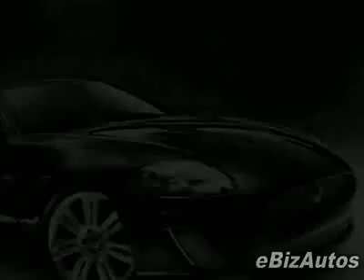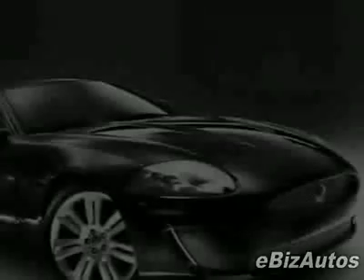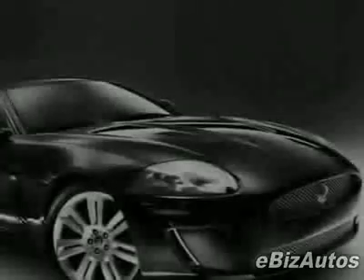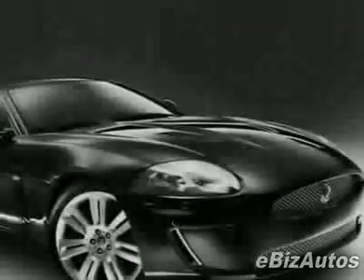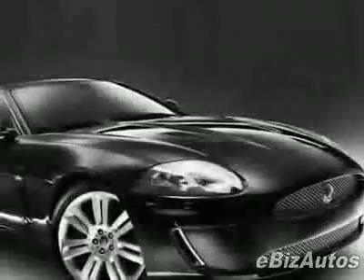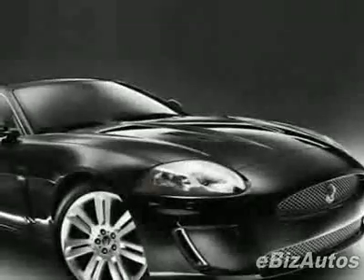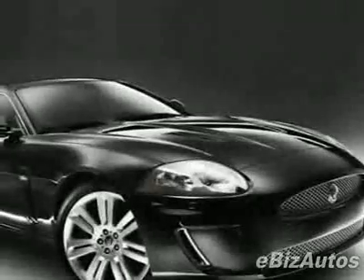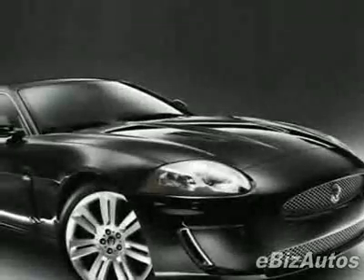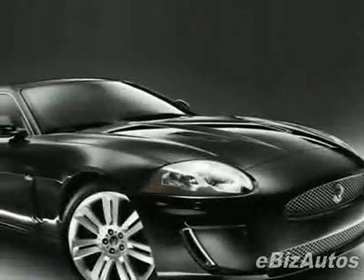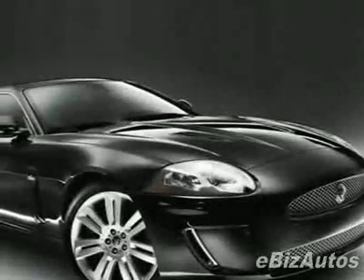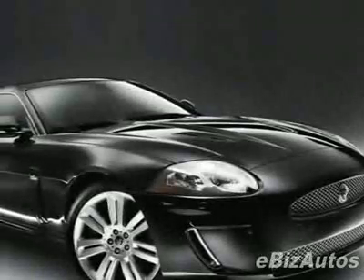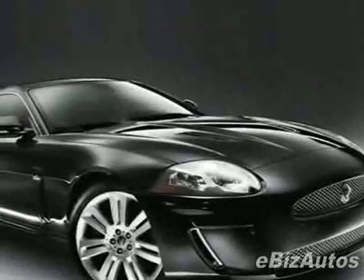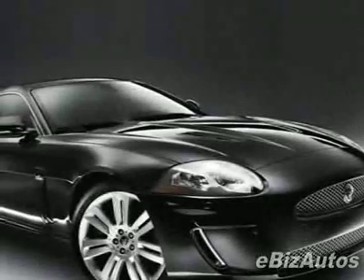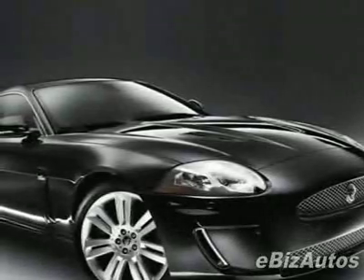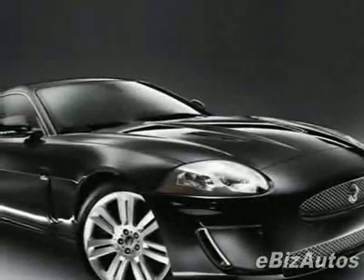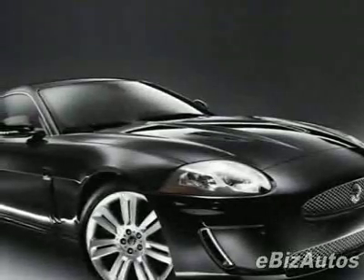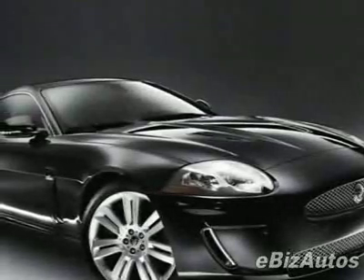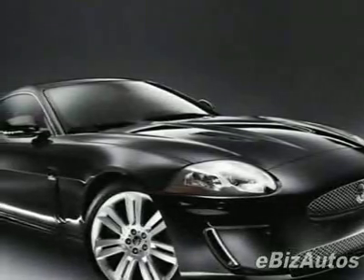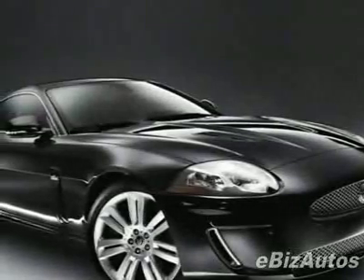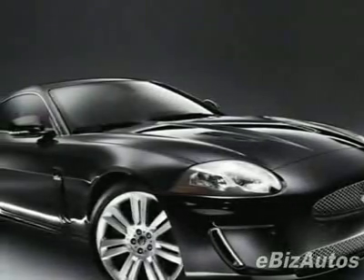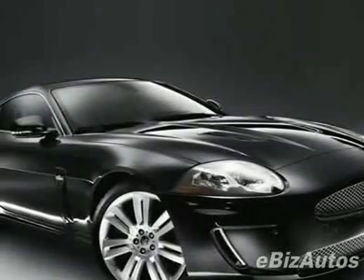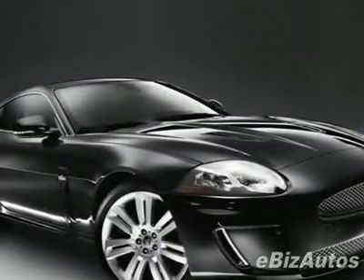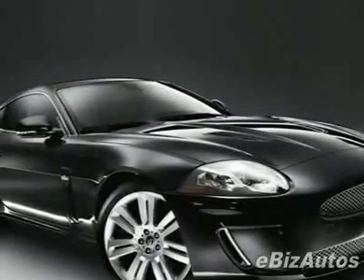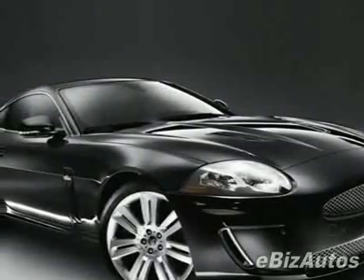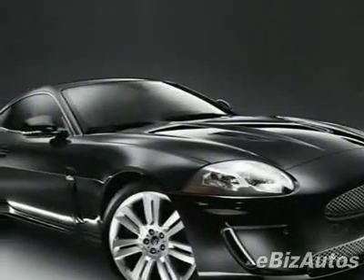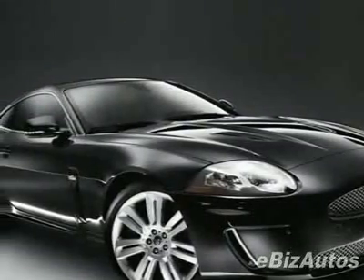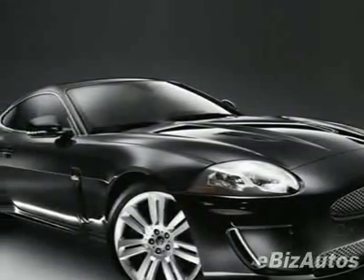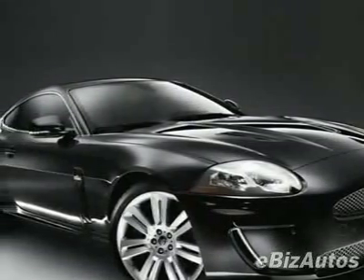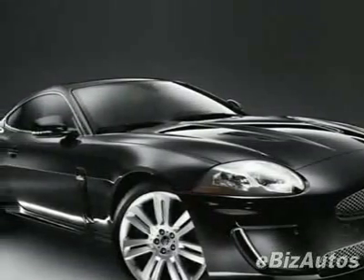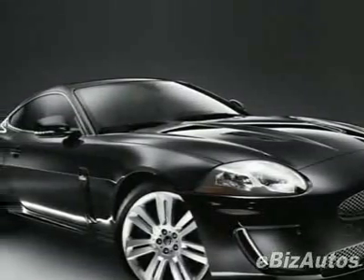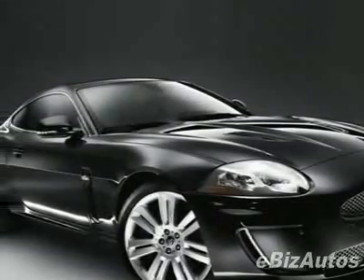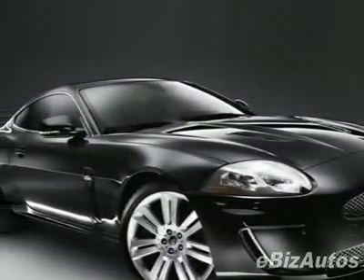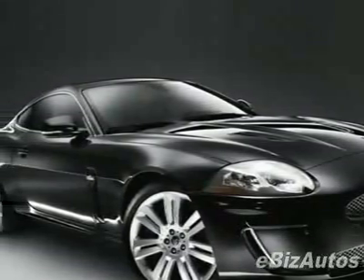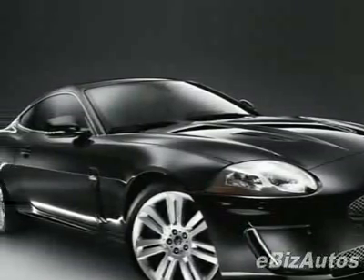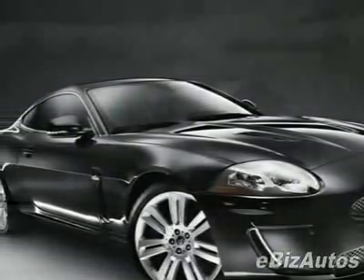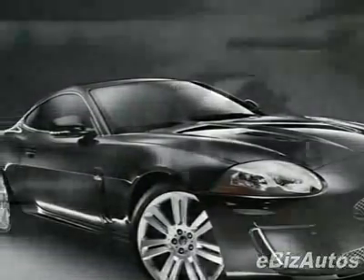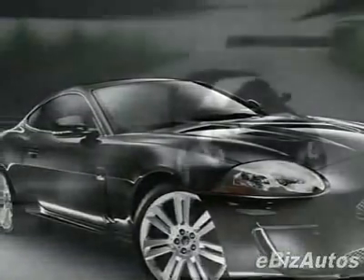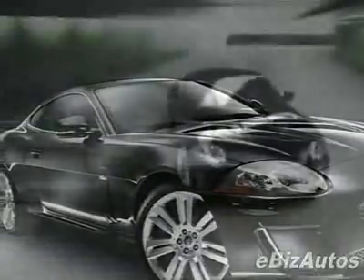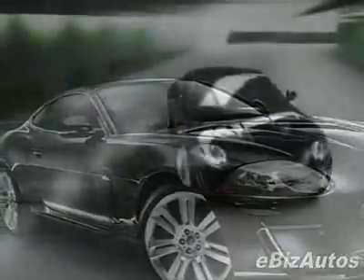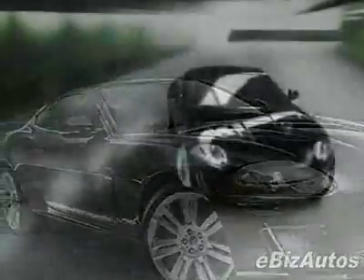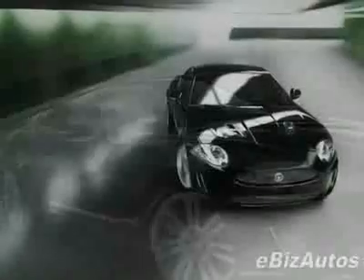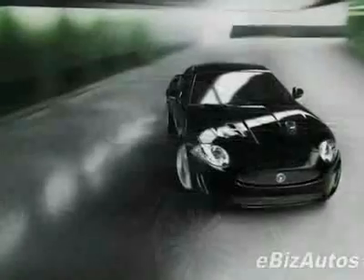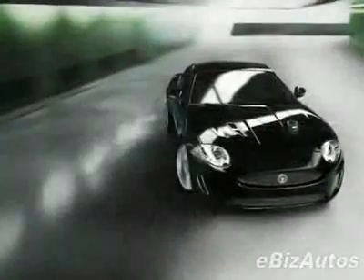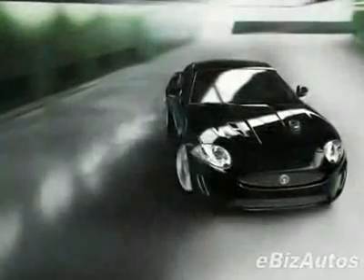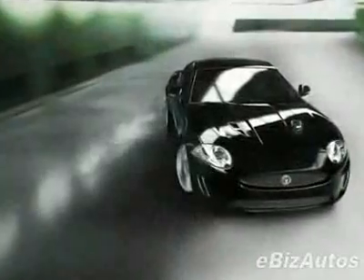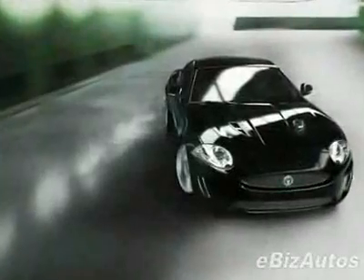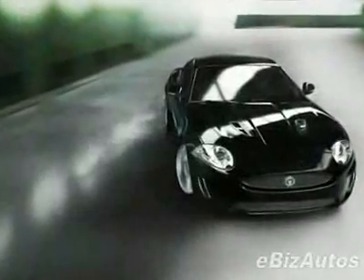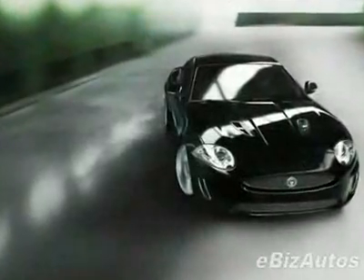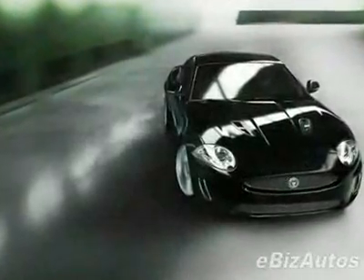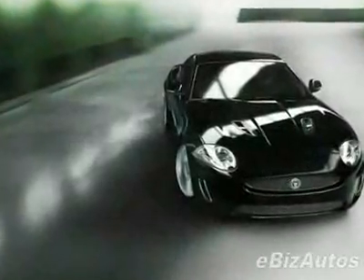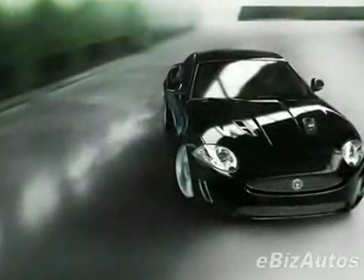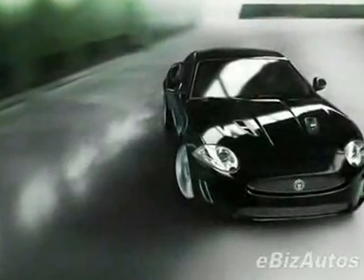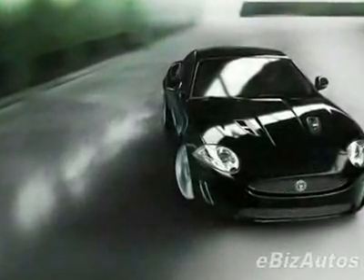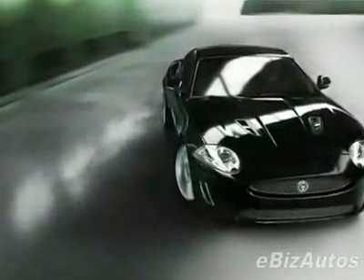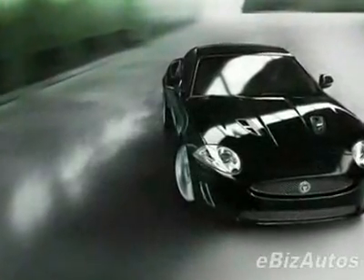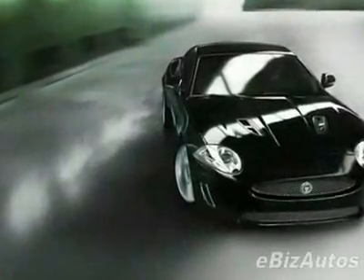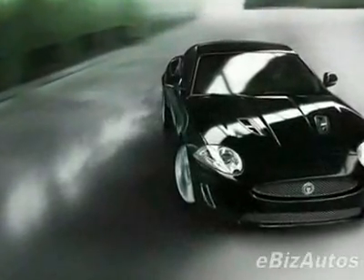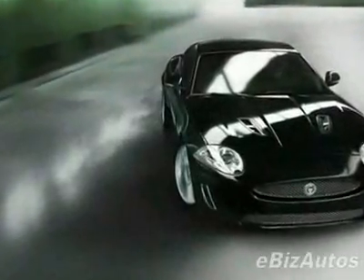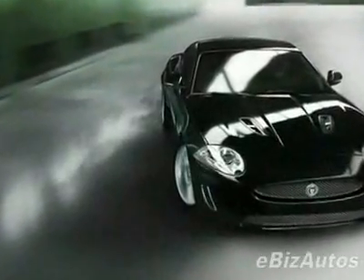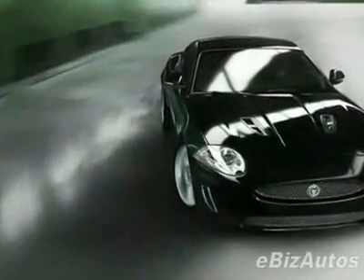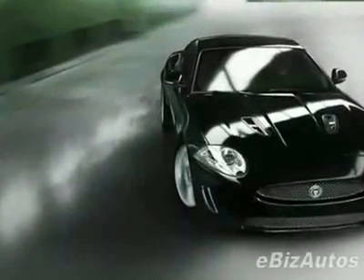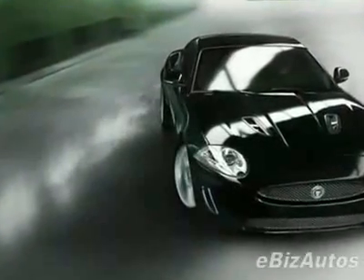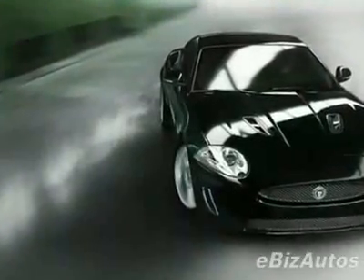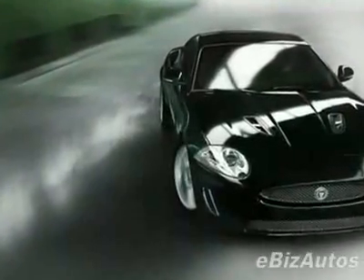Come take a look at this new 2010 Jaguar XK 2-door Coupe. For your protection, this vehicle has a full factory warranty.